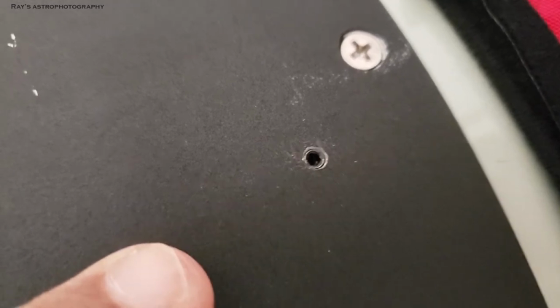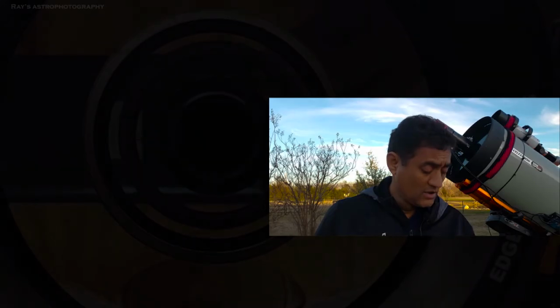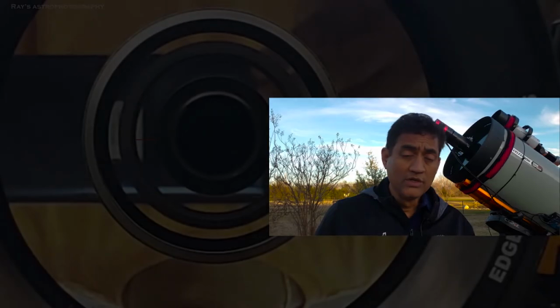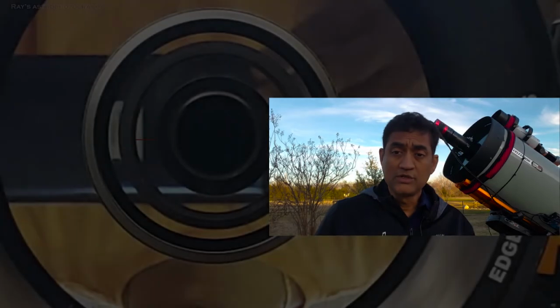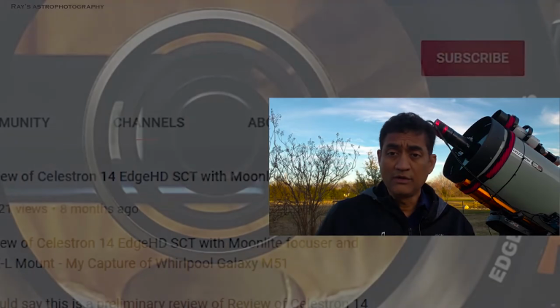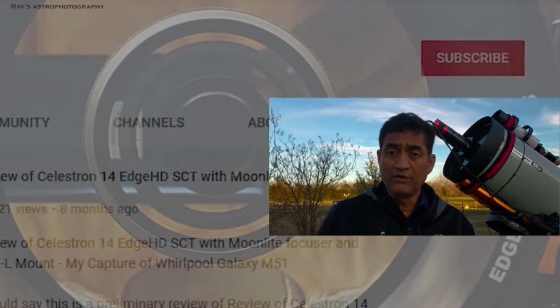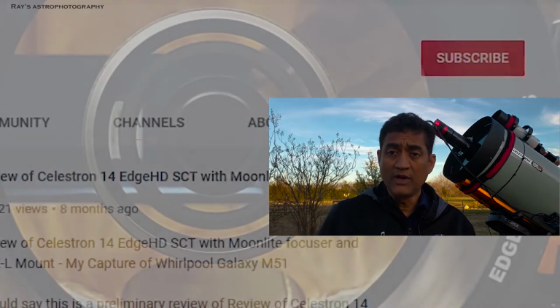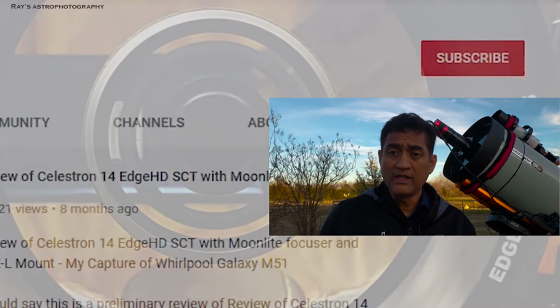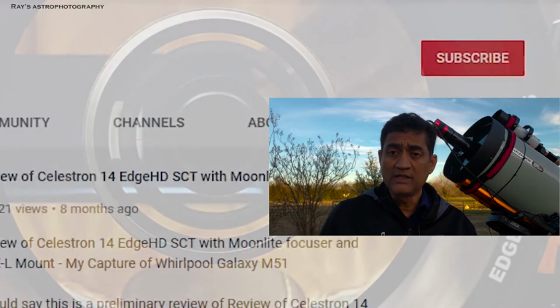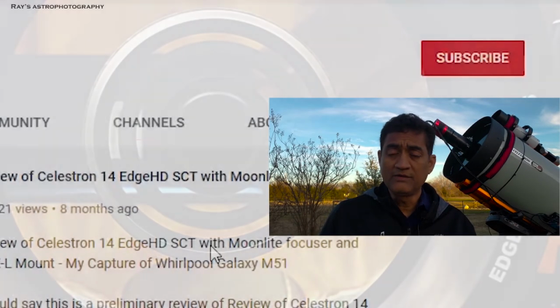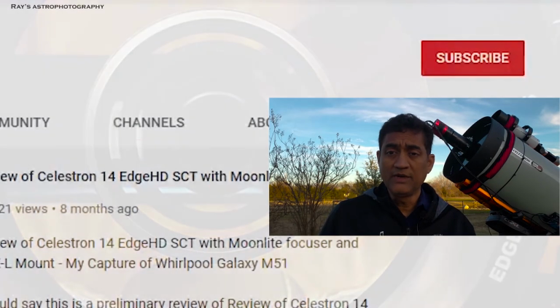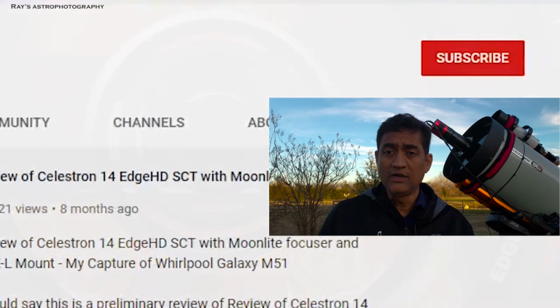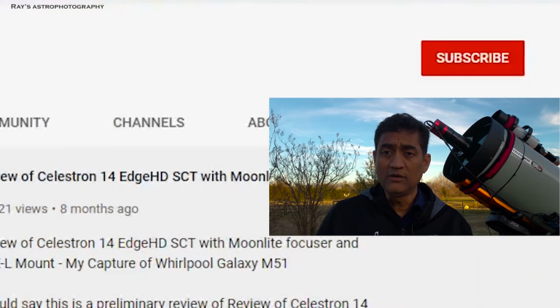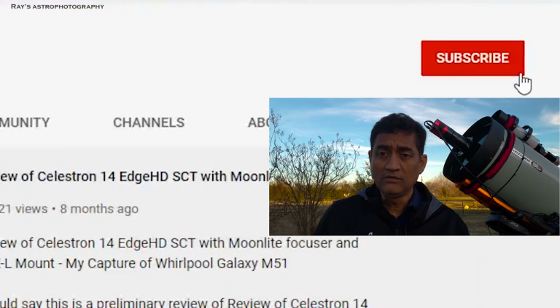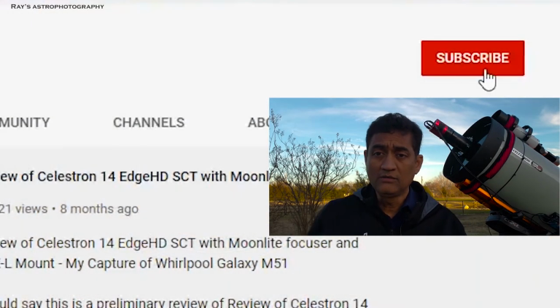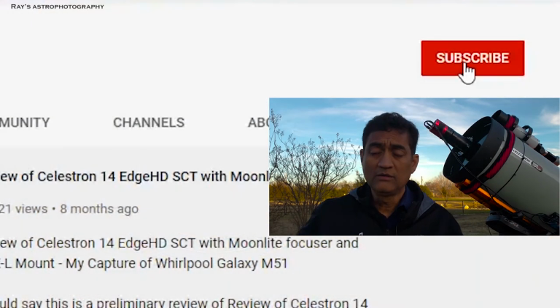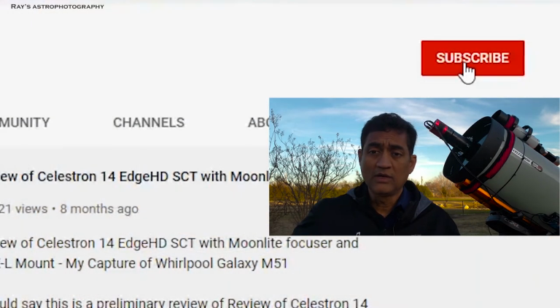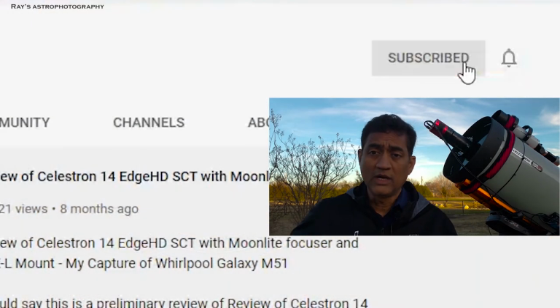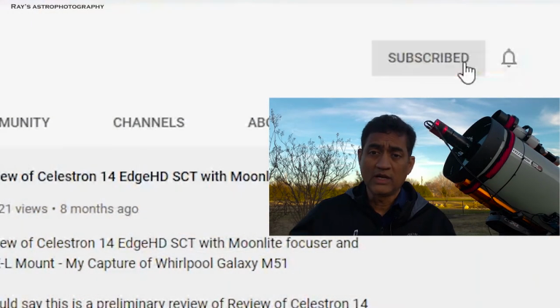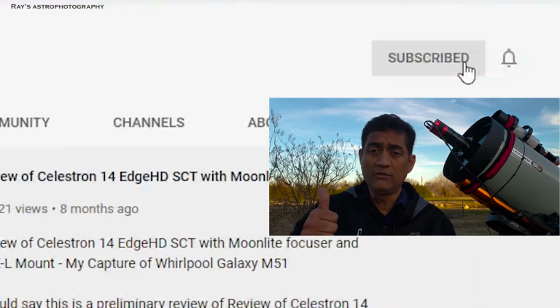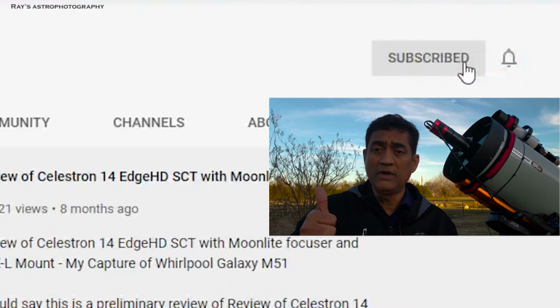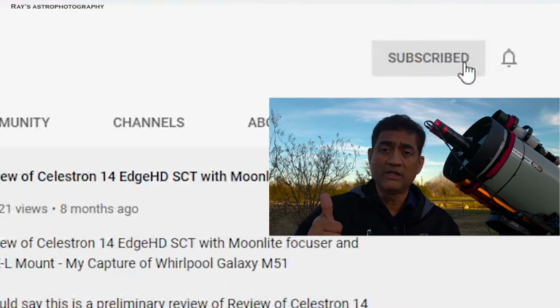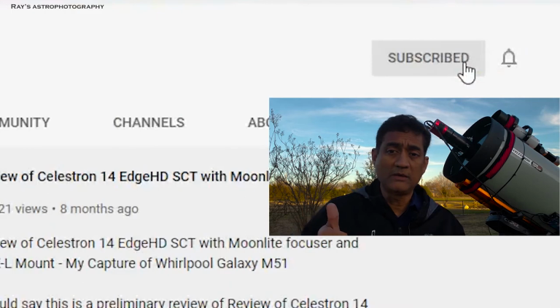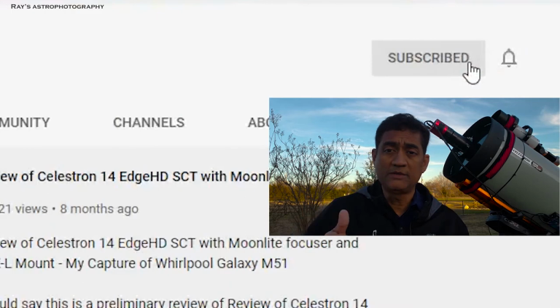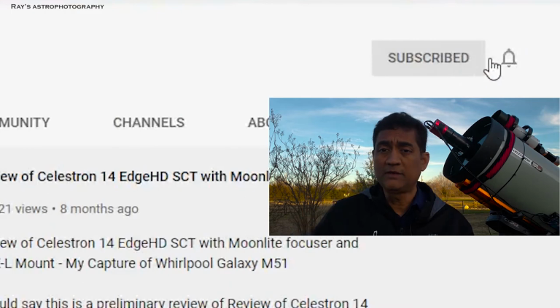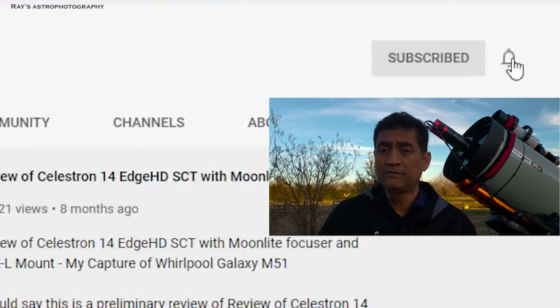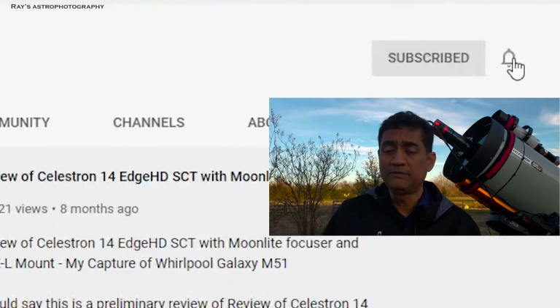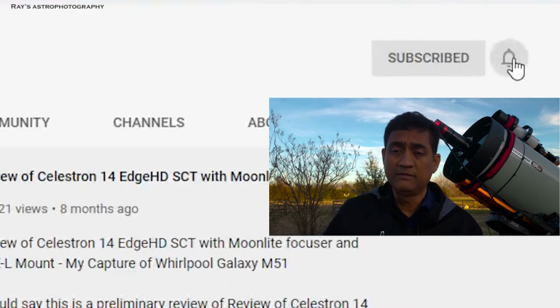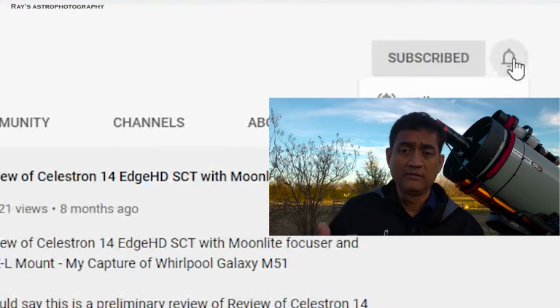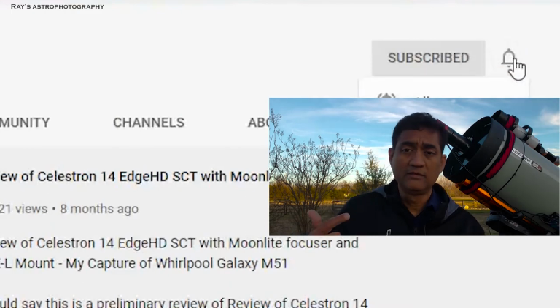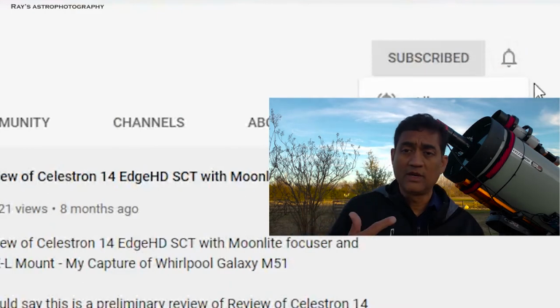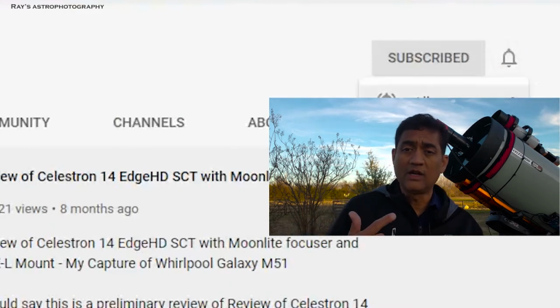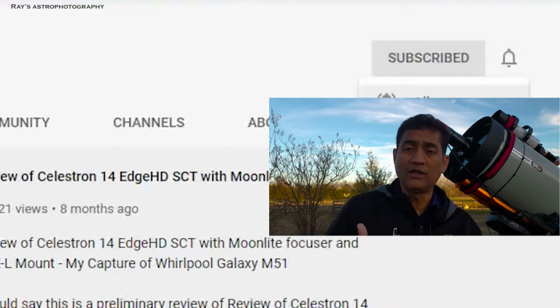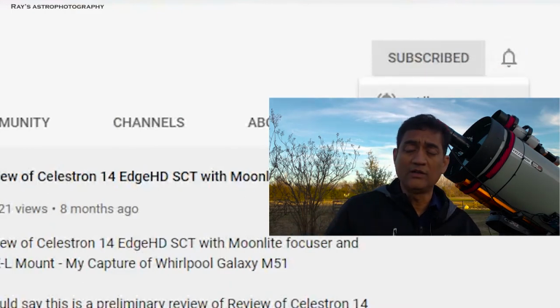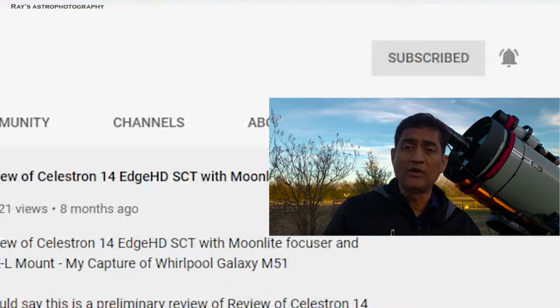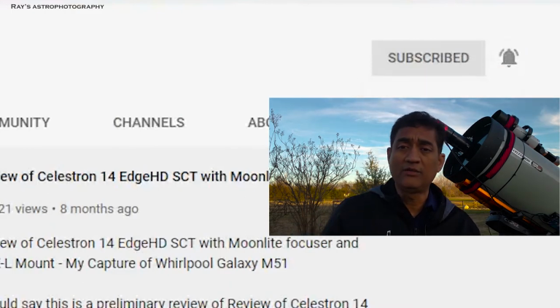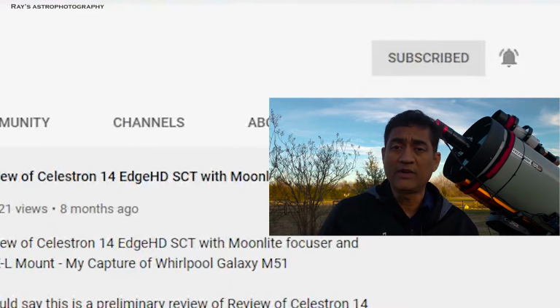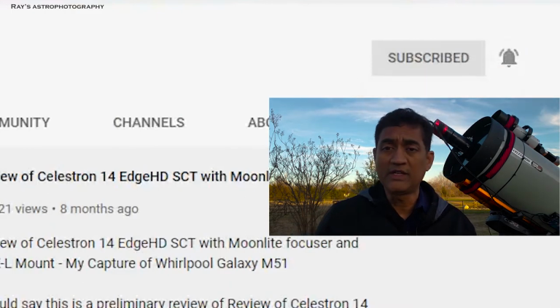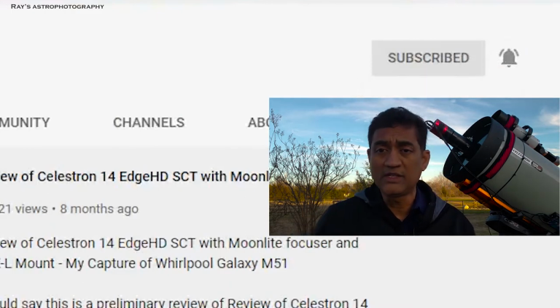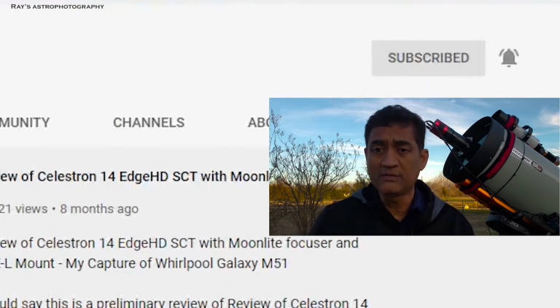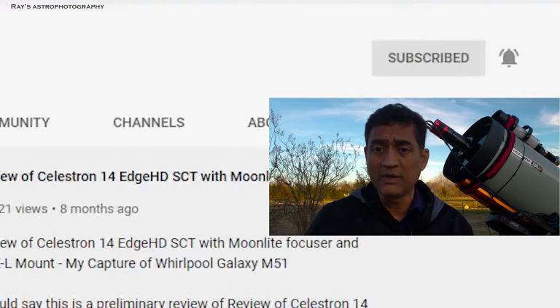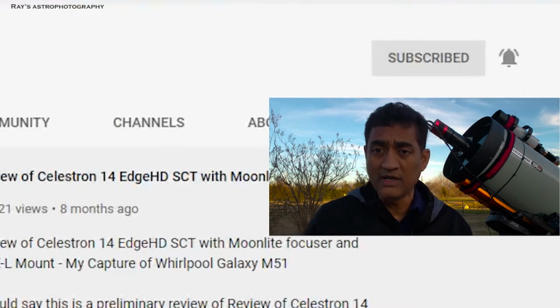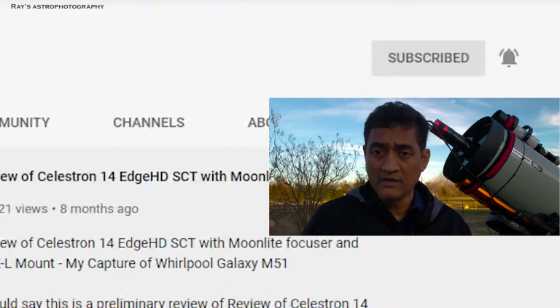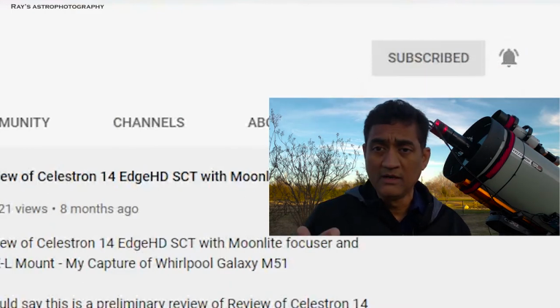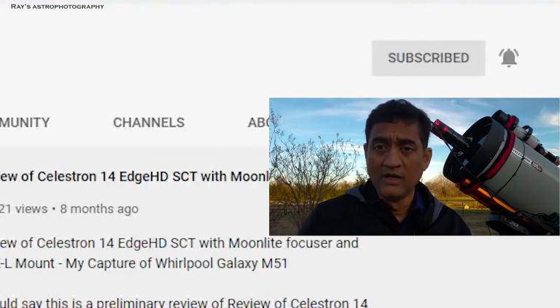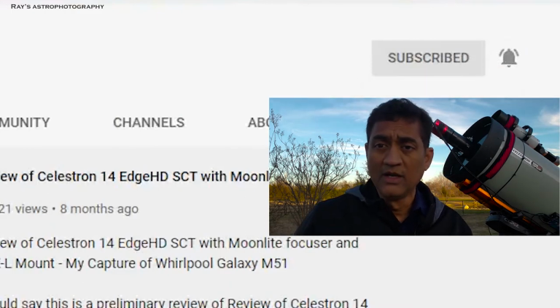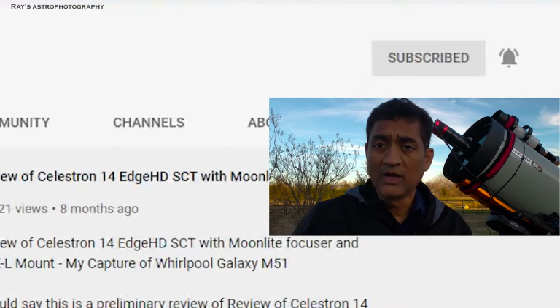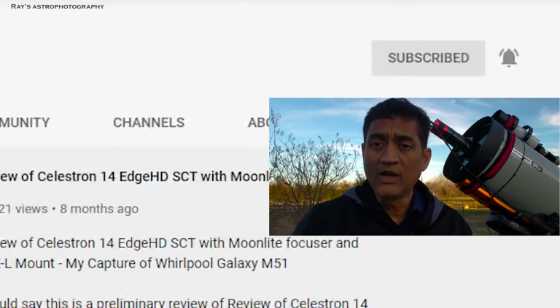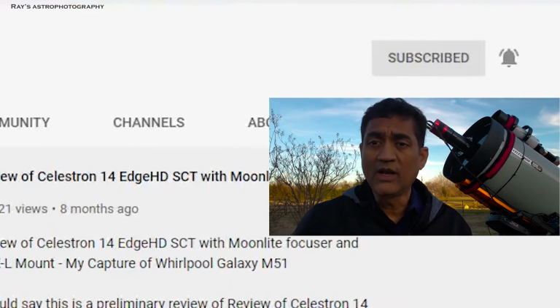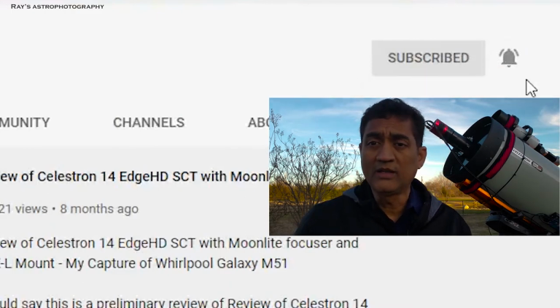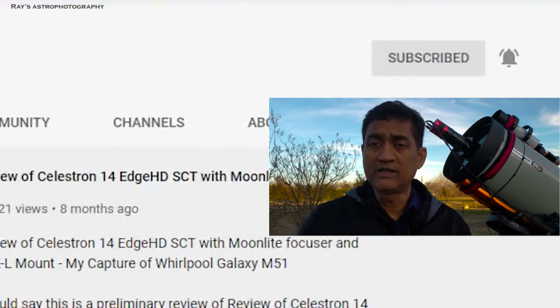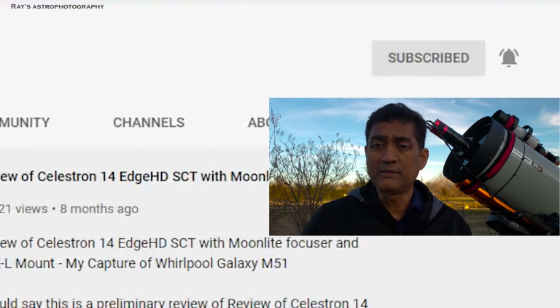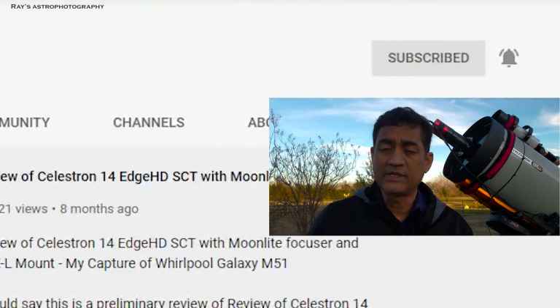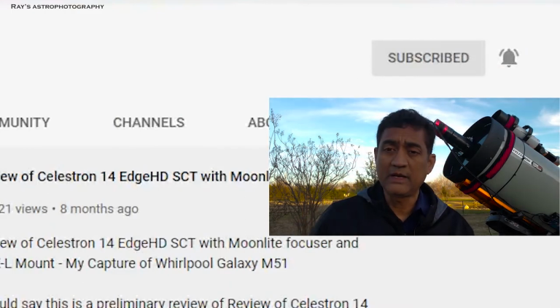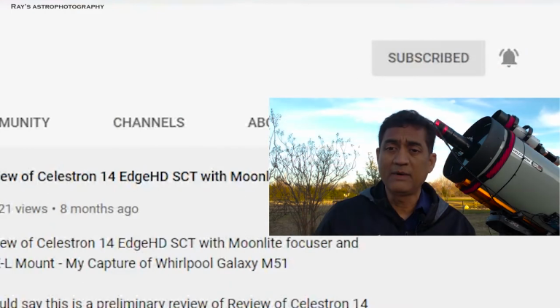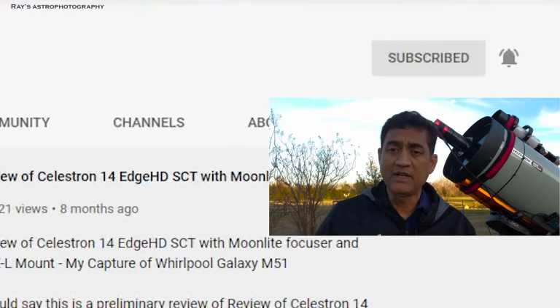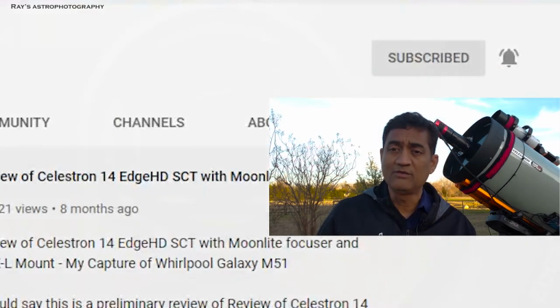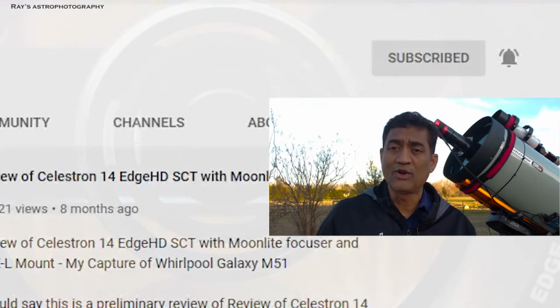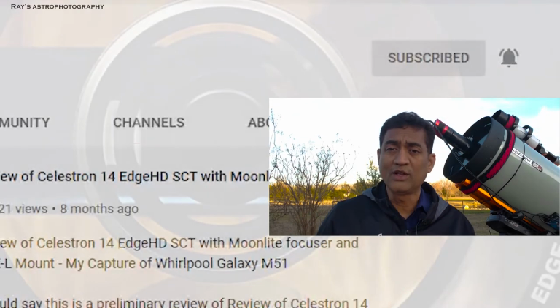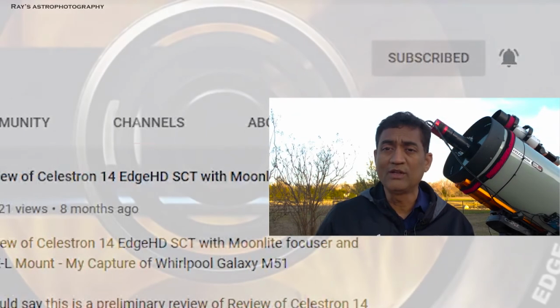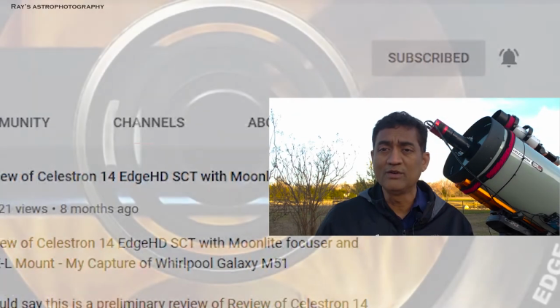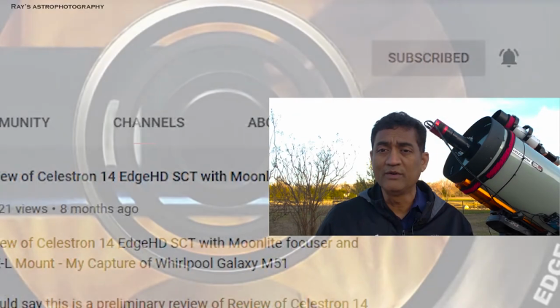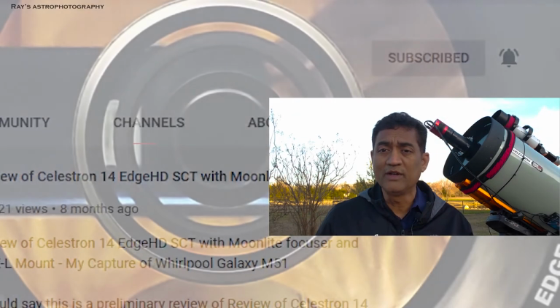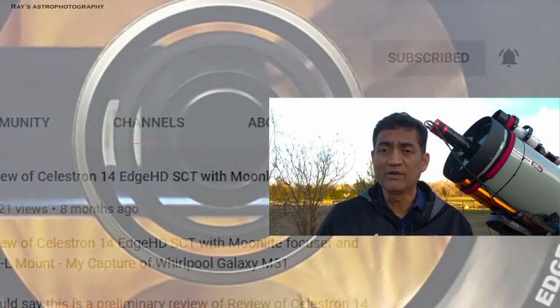So if you like this video, give me a thumbs up, click on the notifications button, and click on the subscribe button for all the new videos.